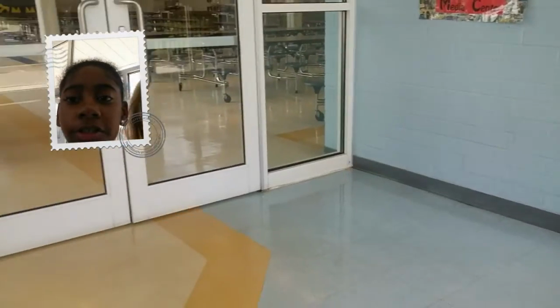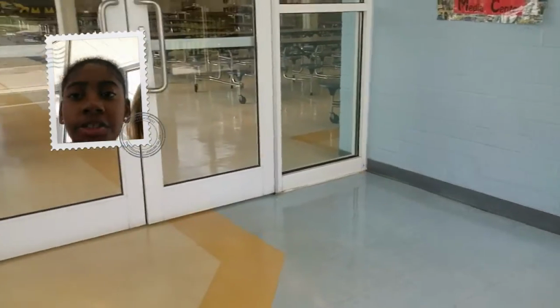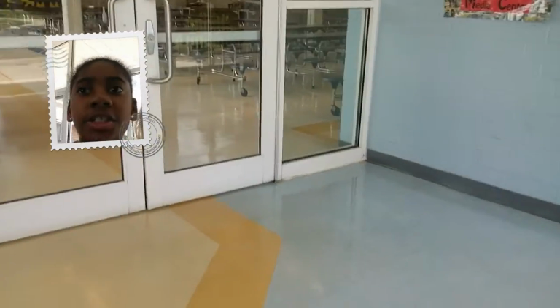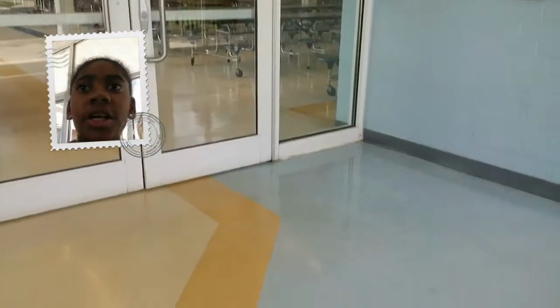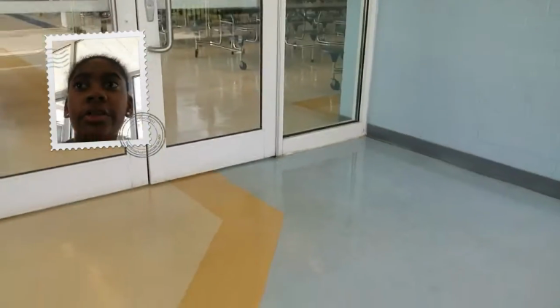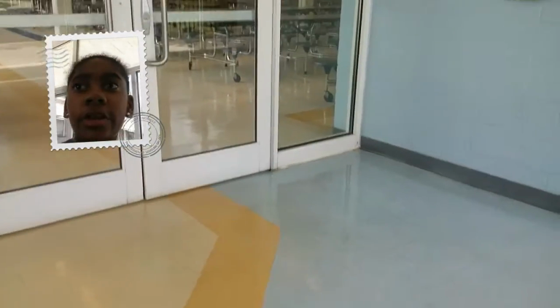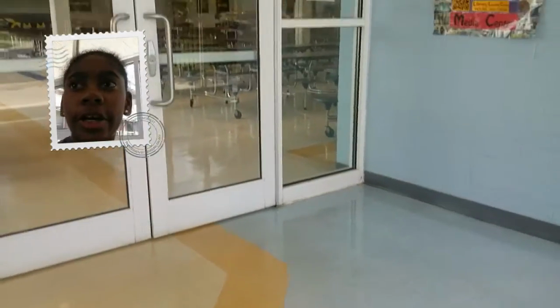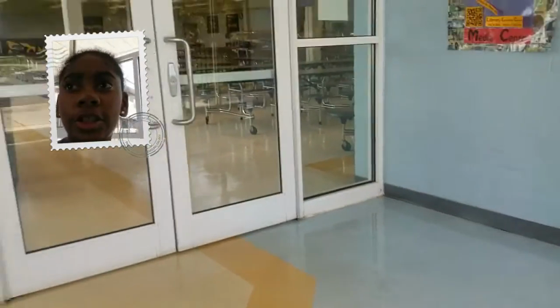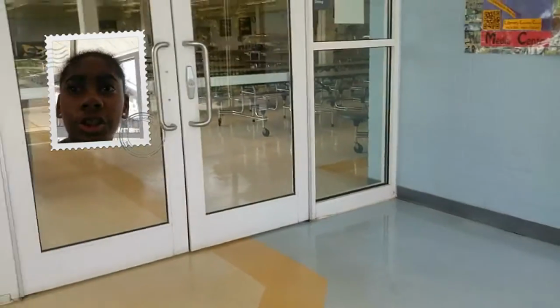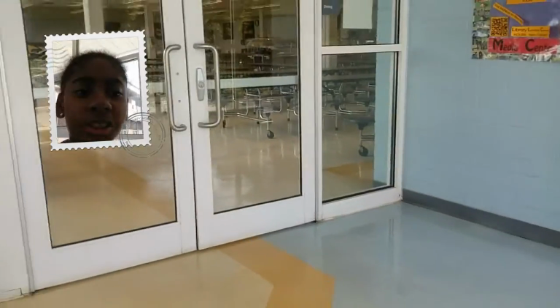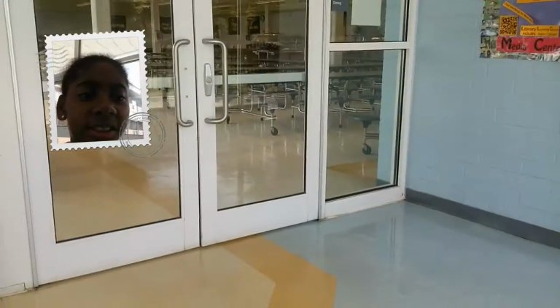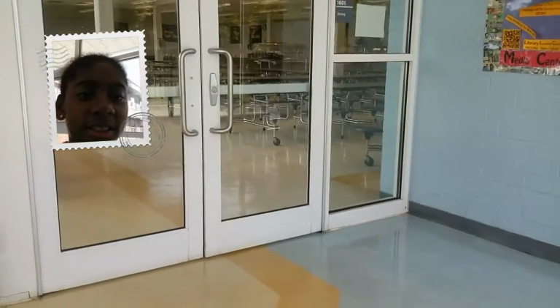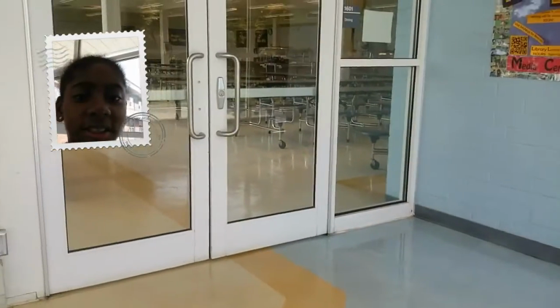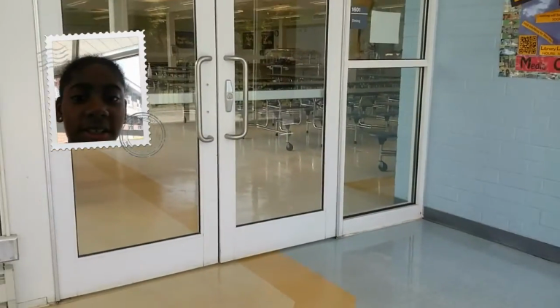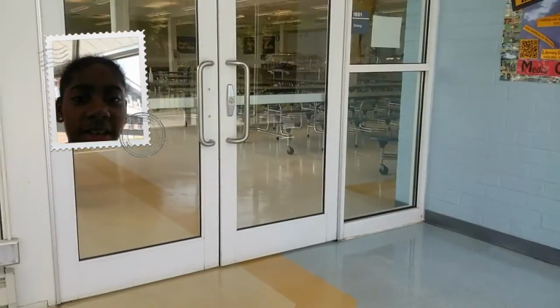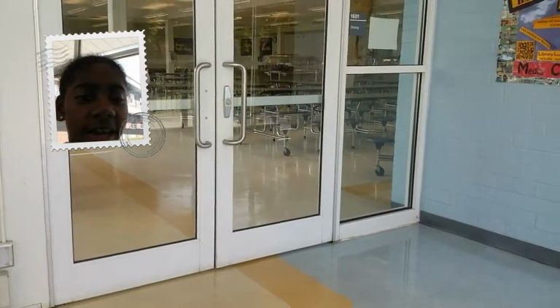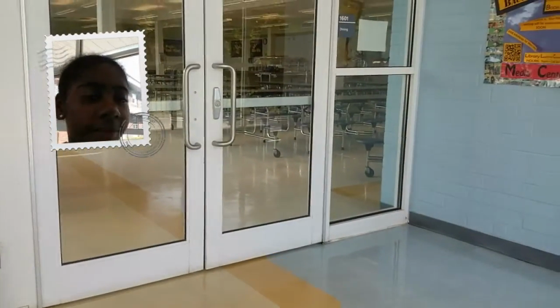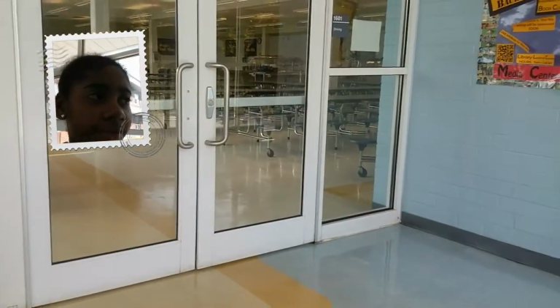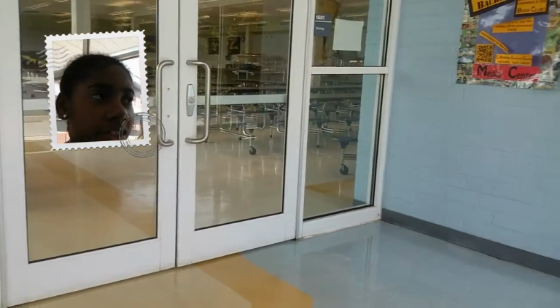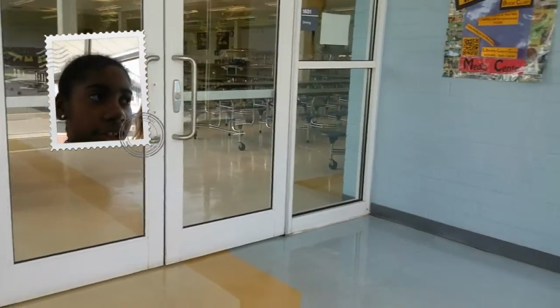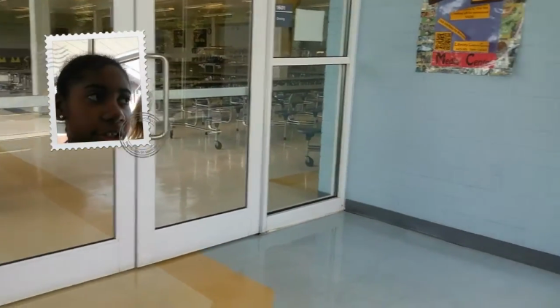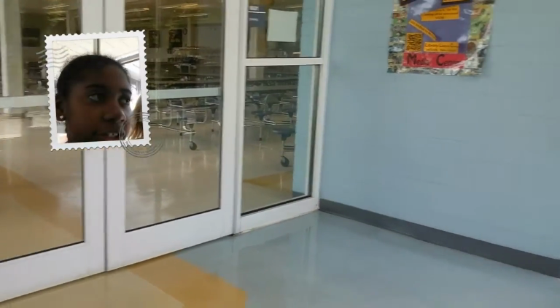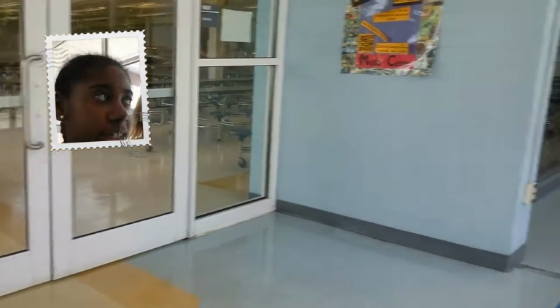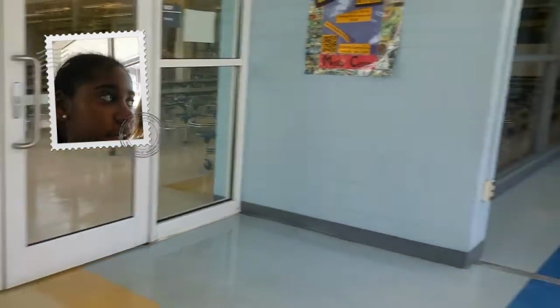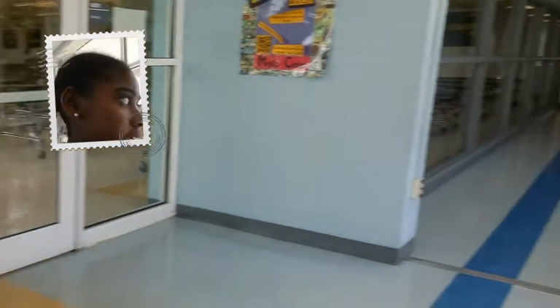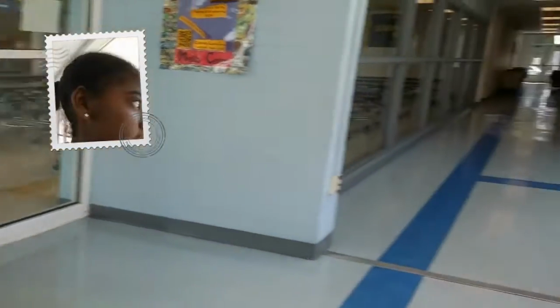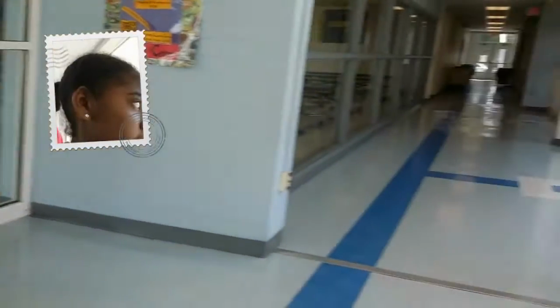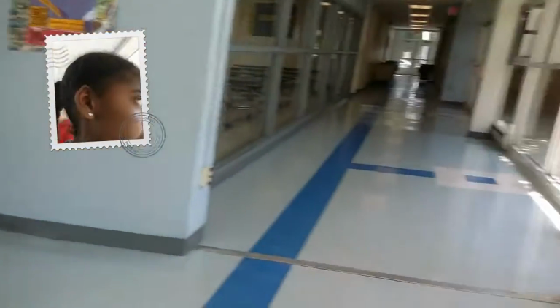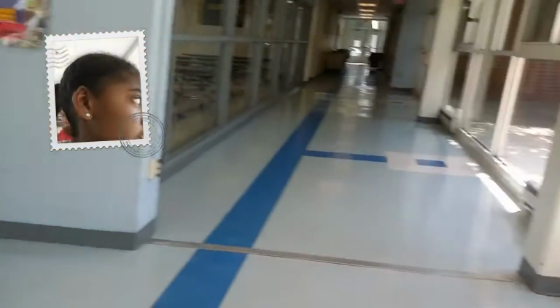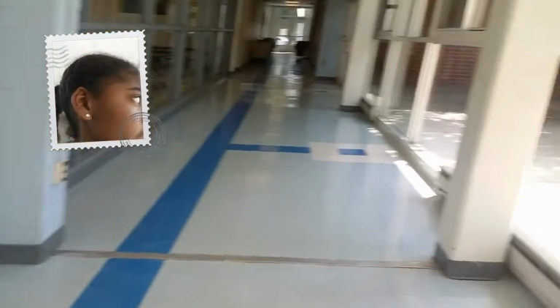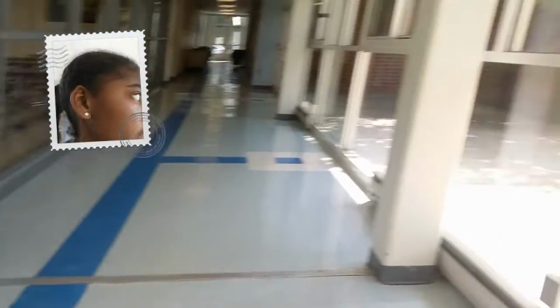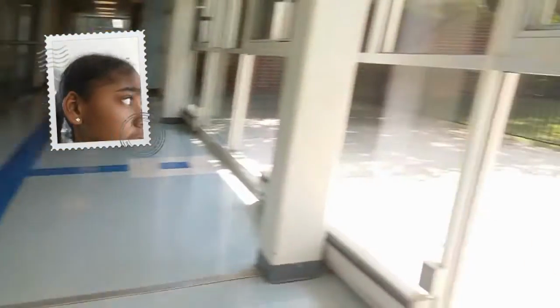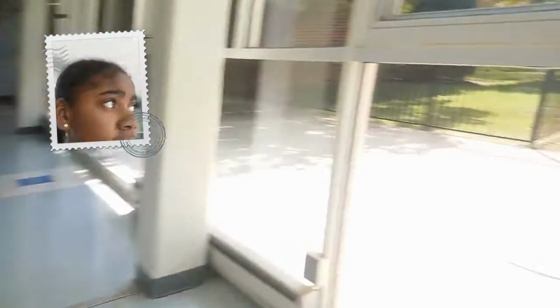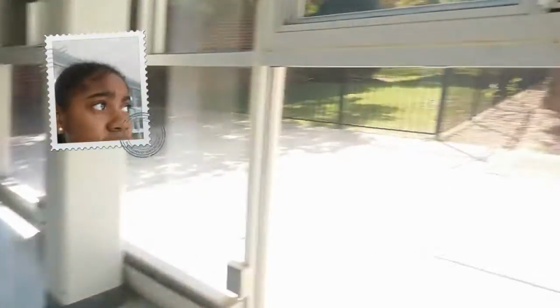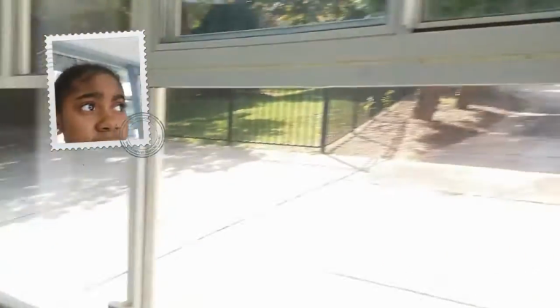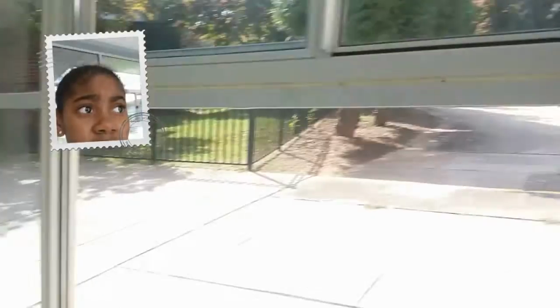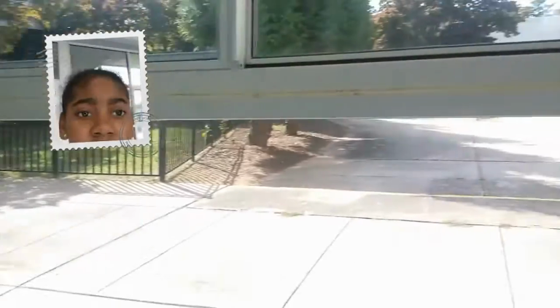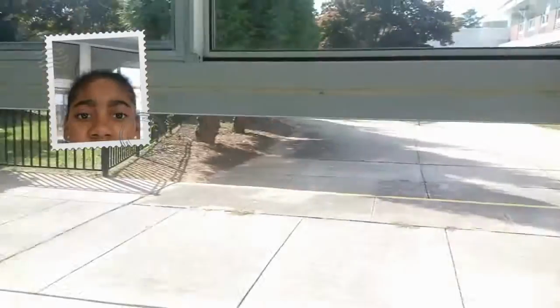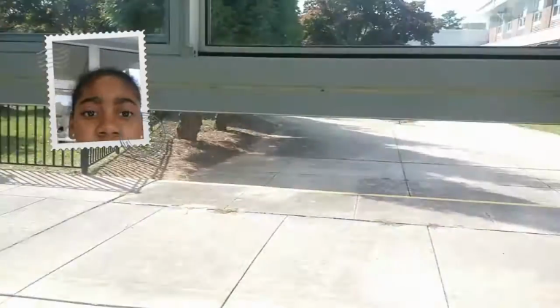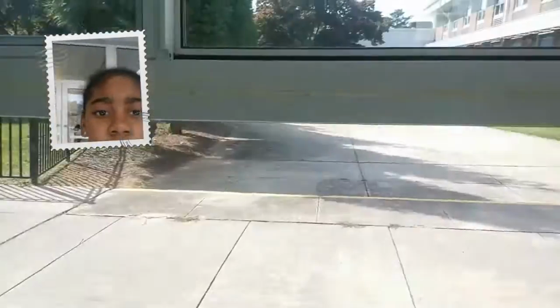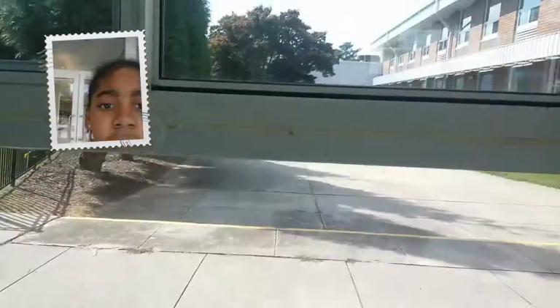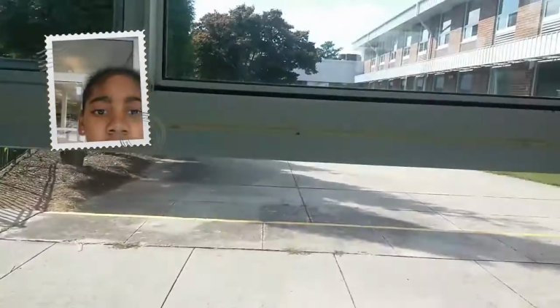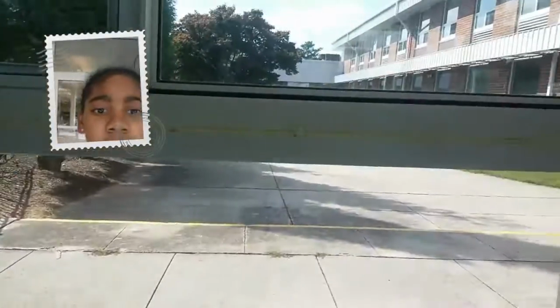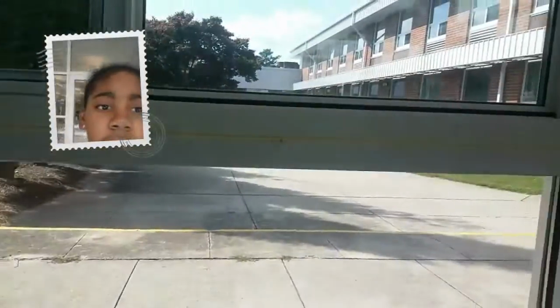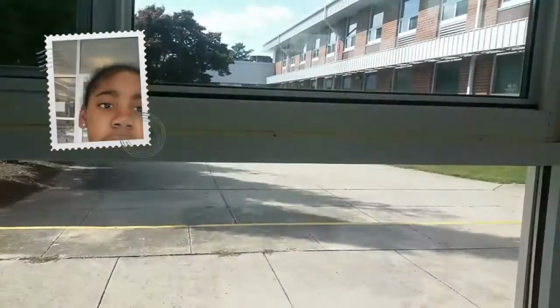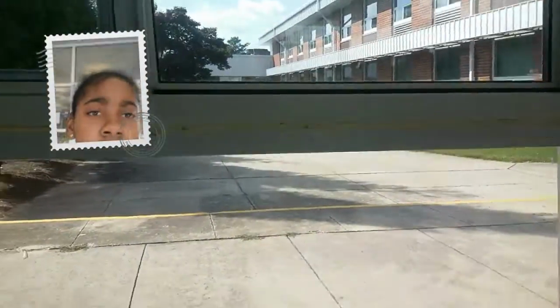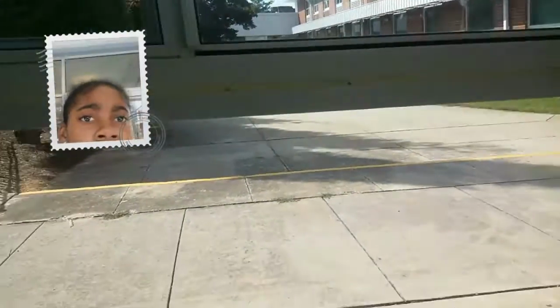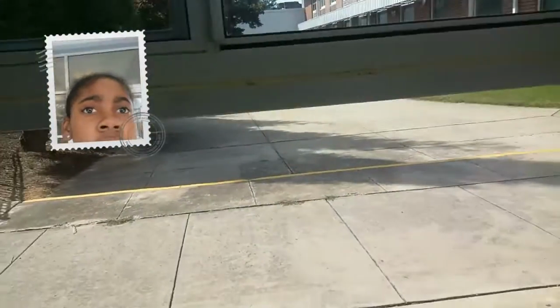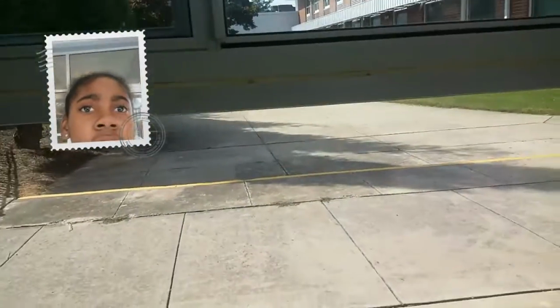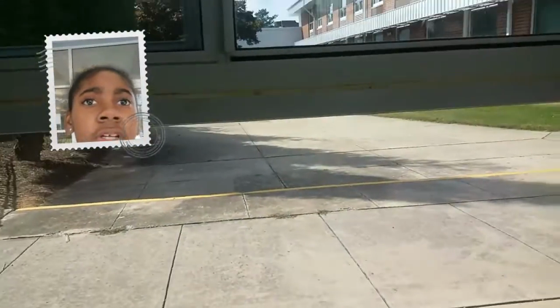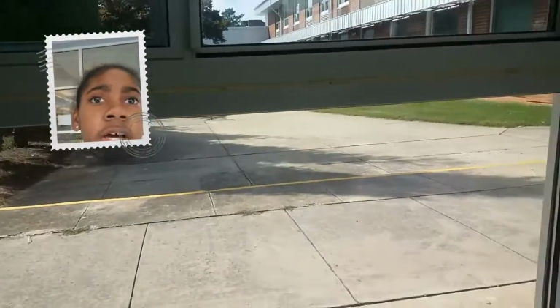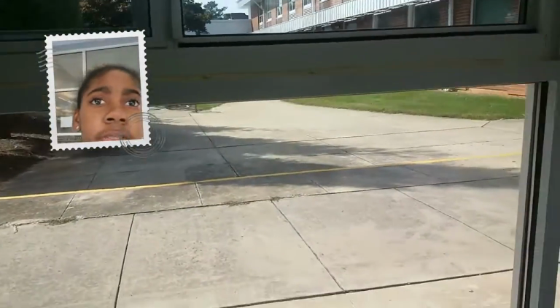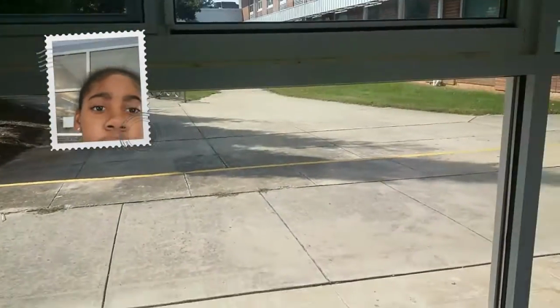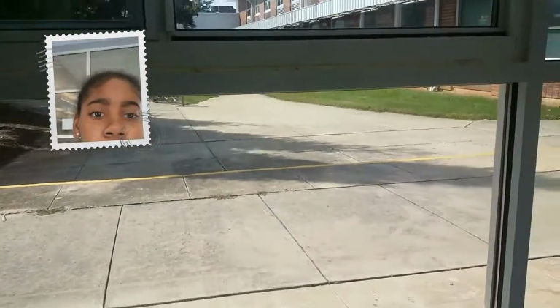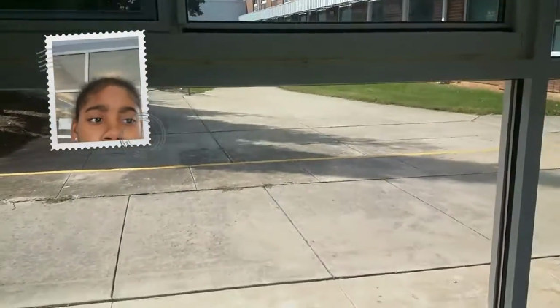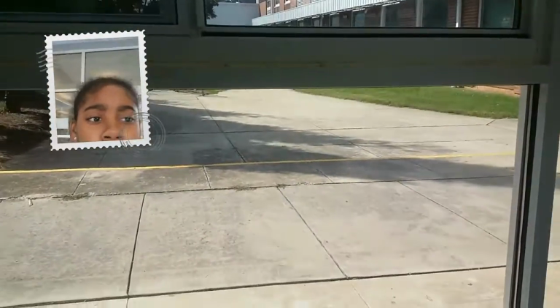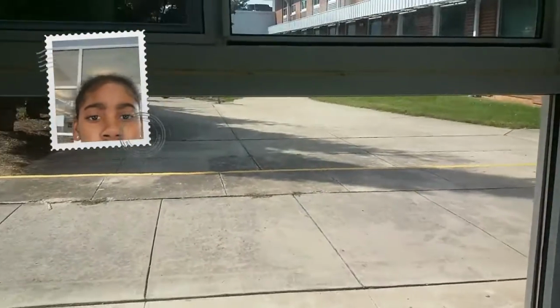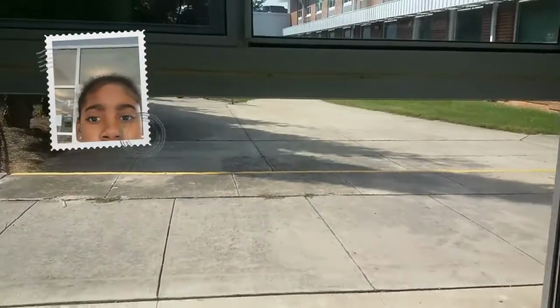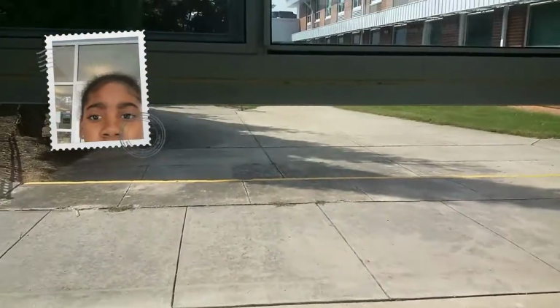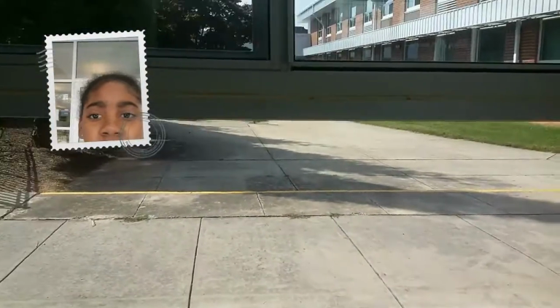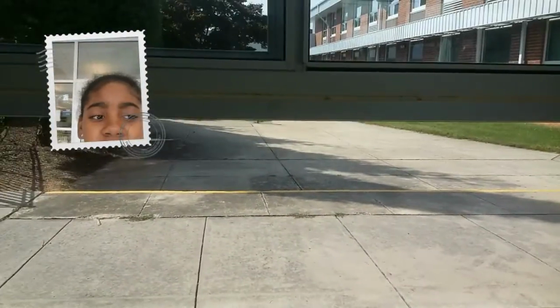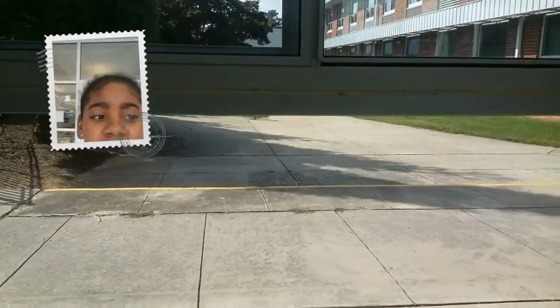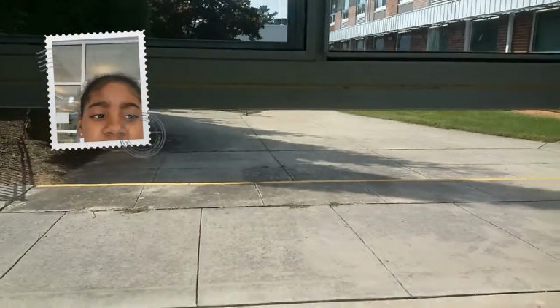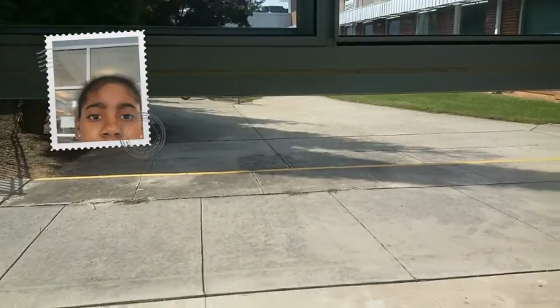Here is the other entrance to the cafeteria. This is the little area. You can cut through and go to the black team.